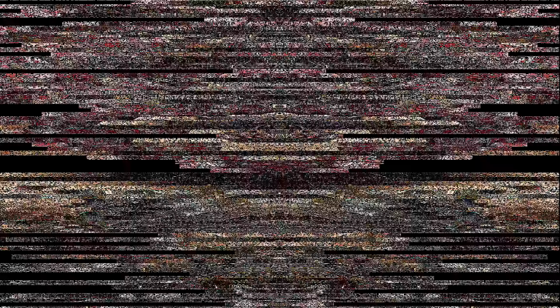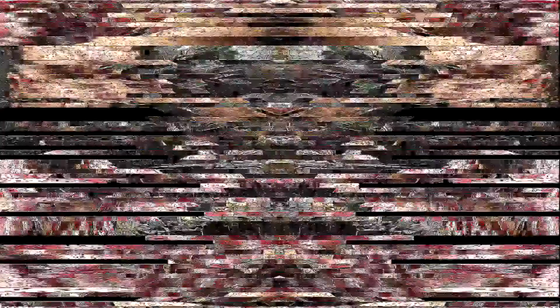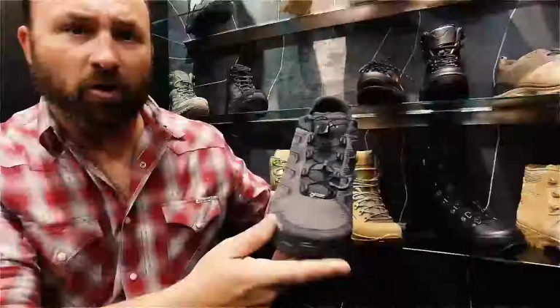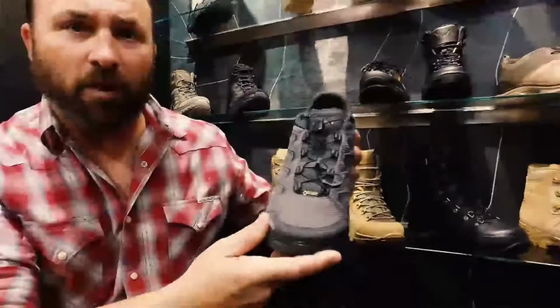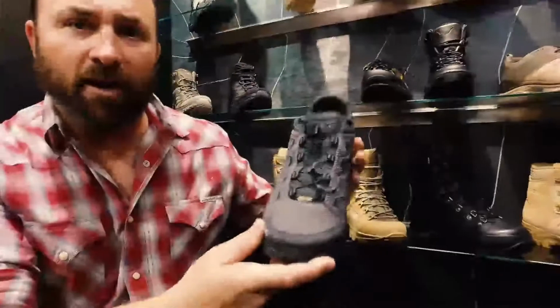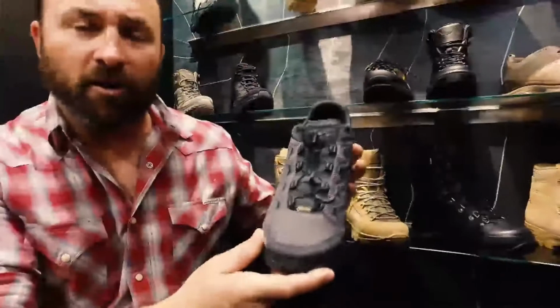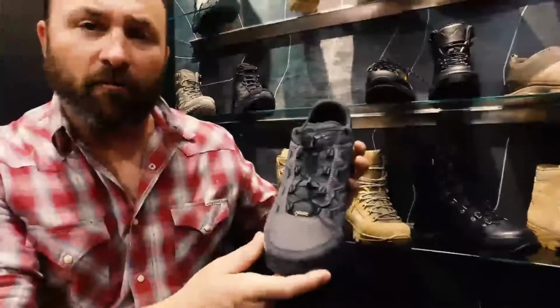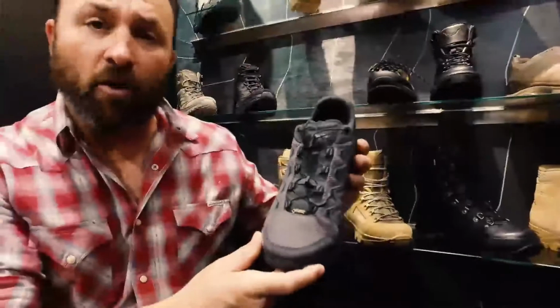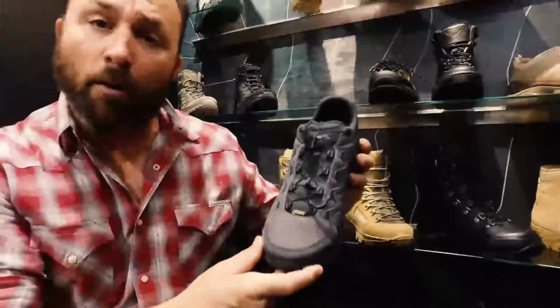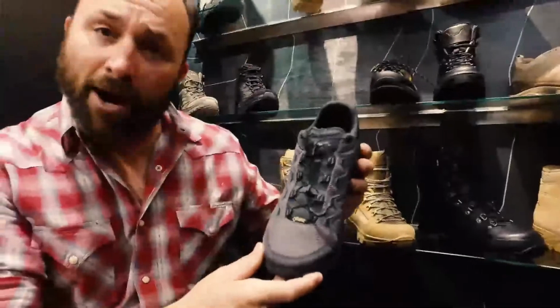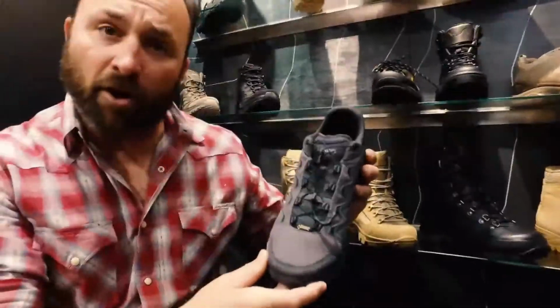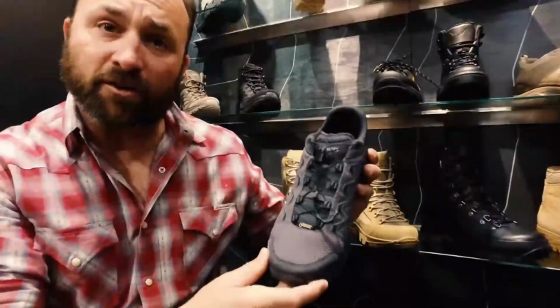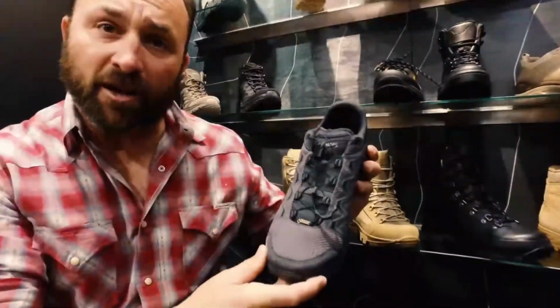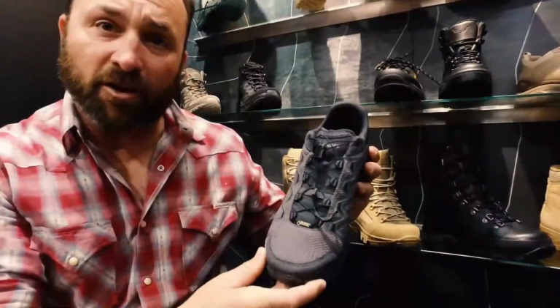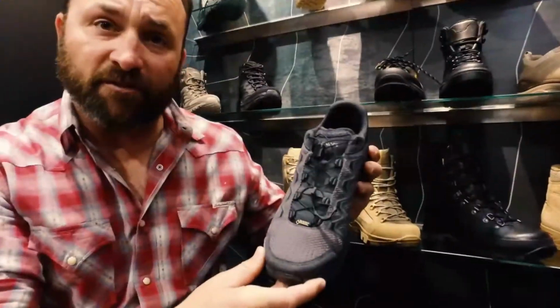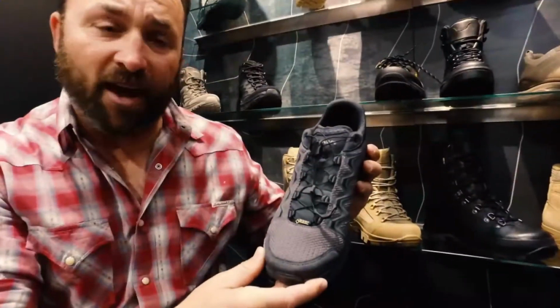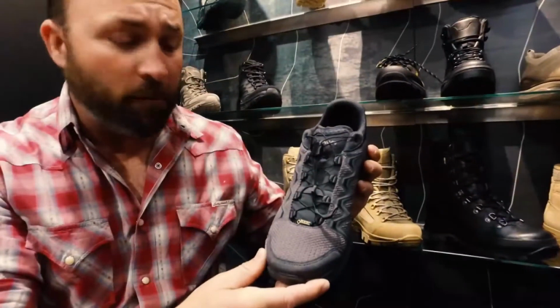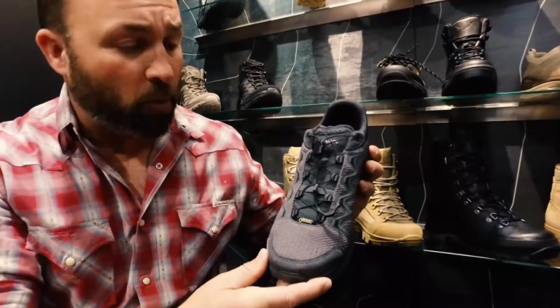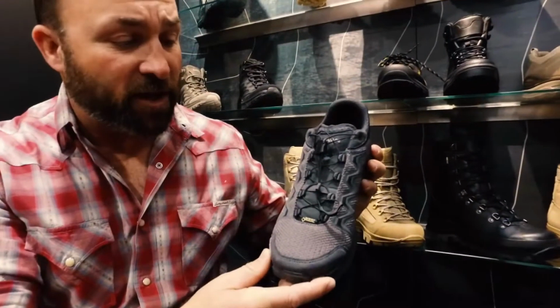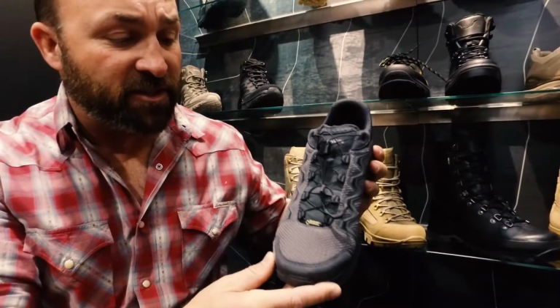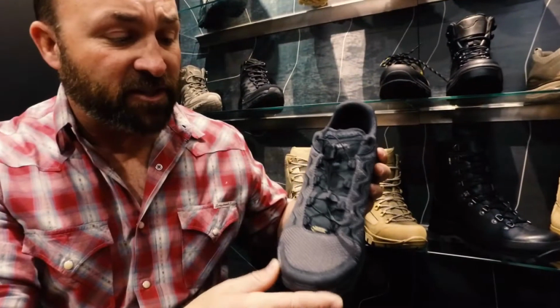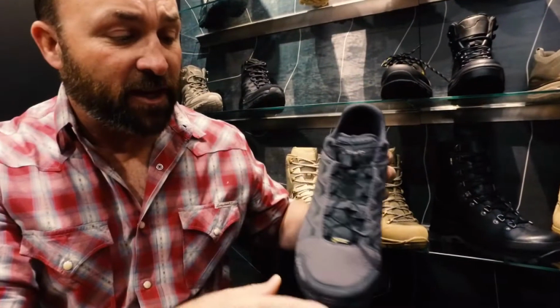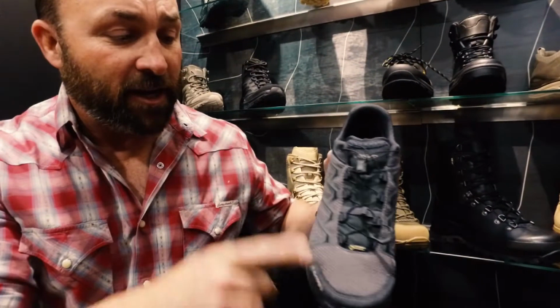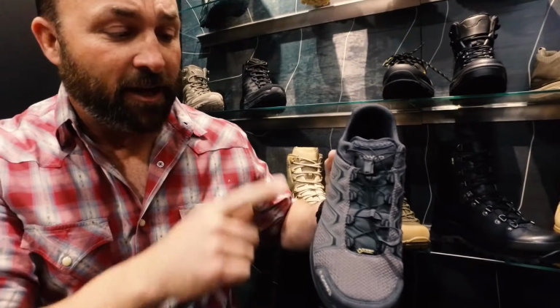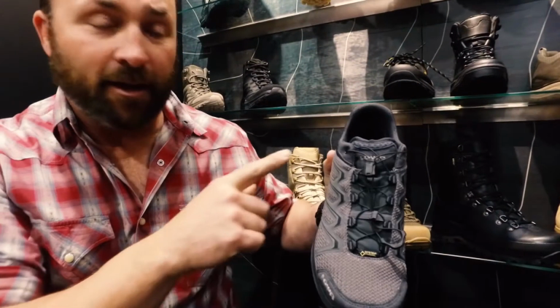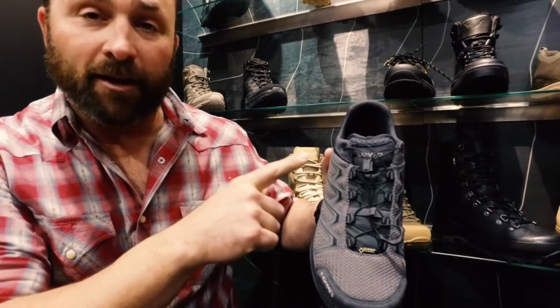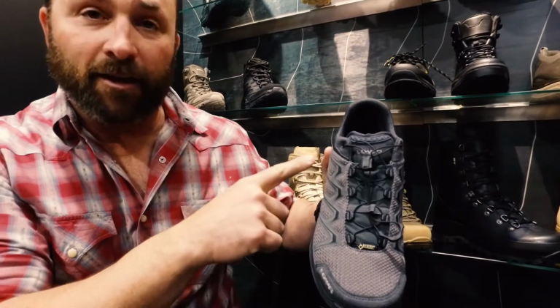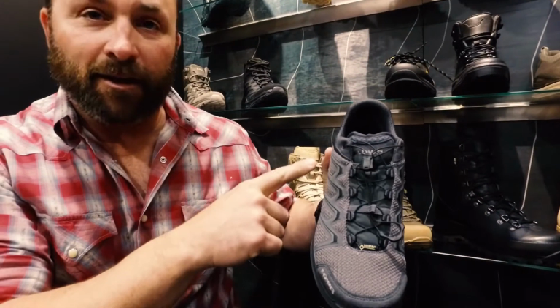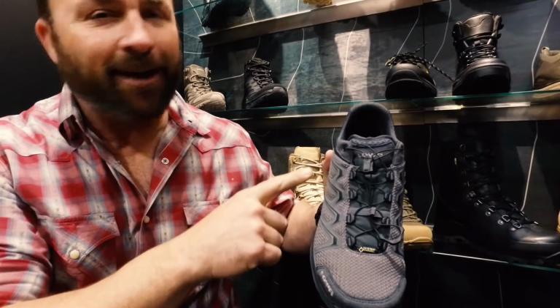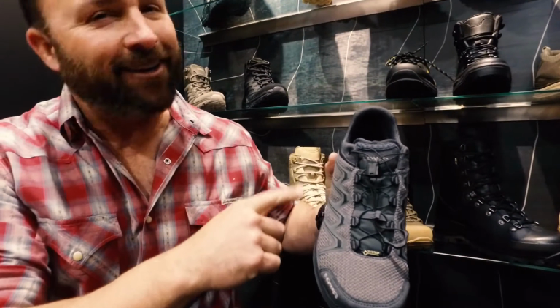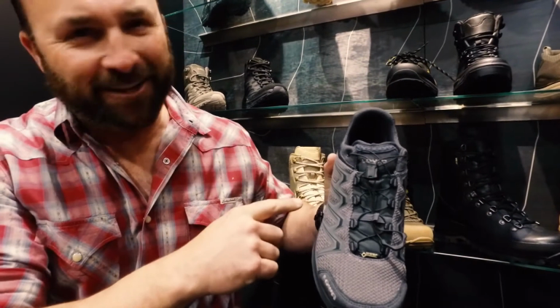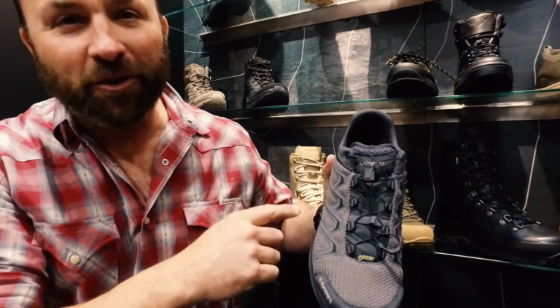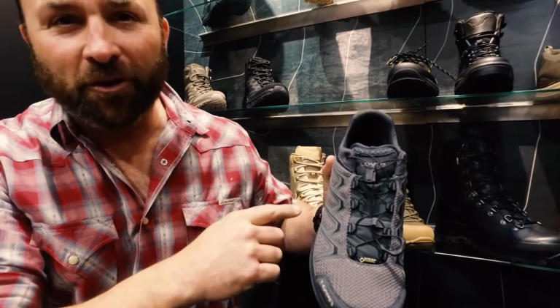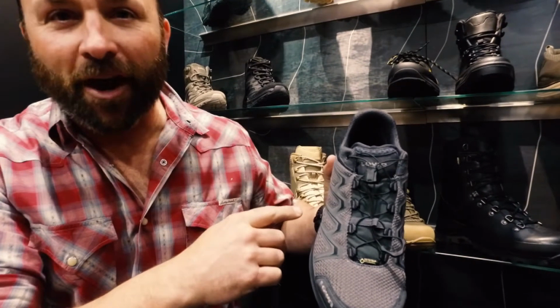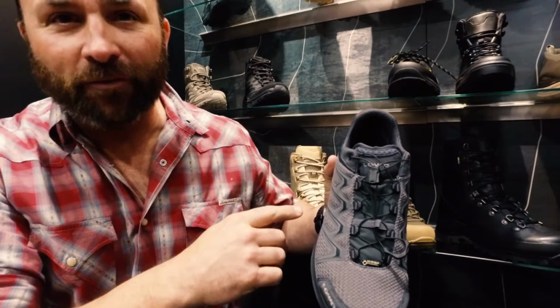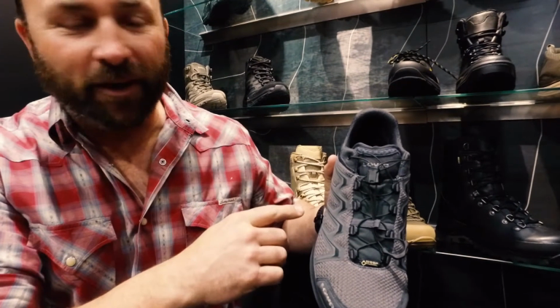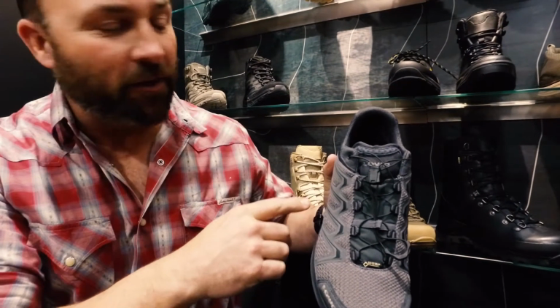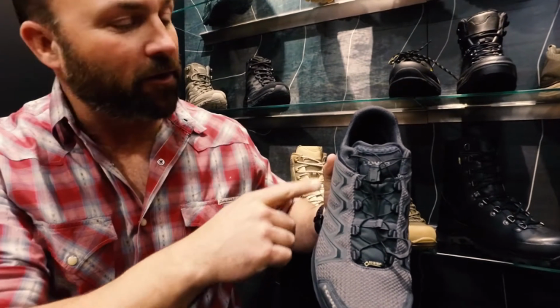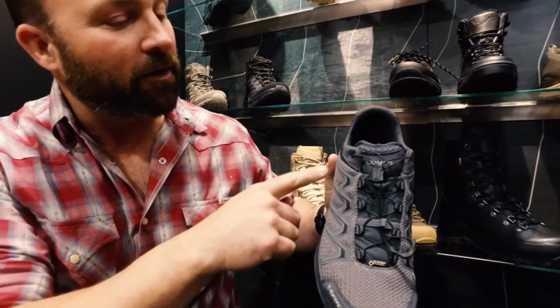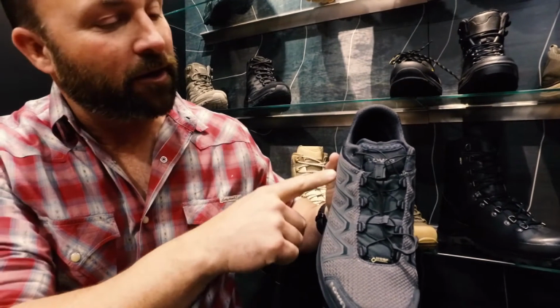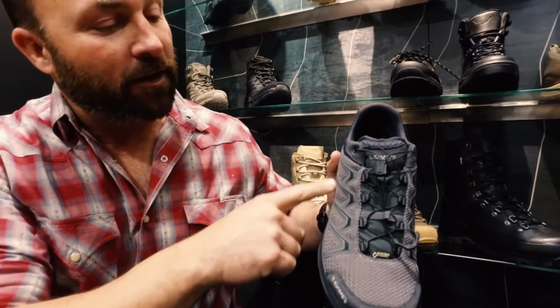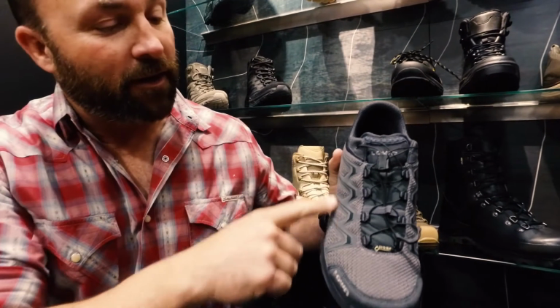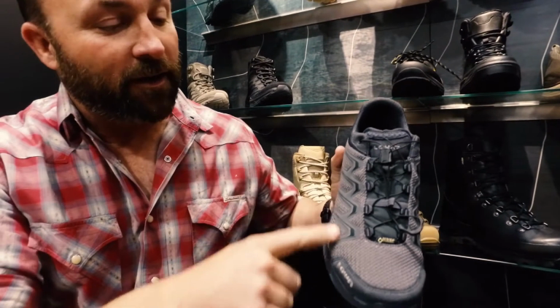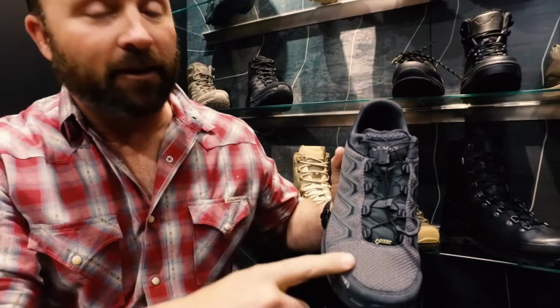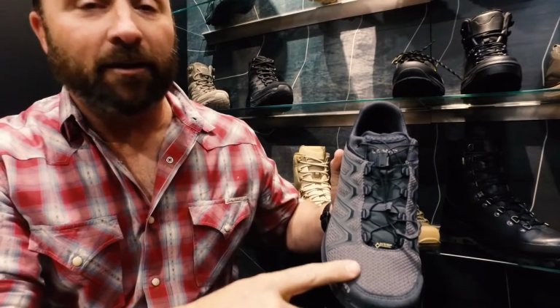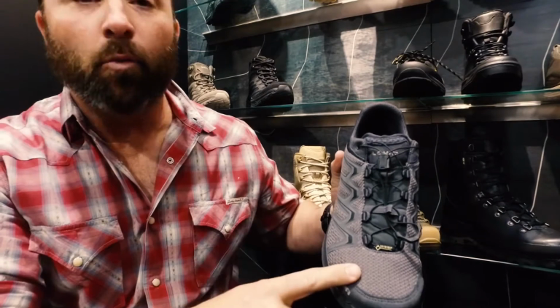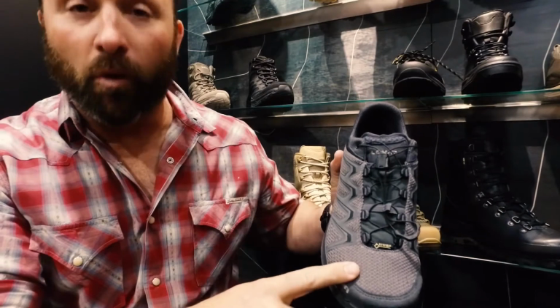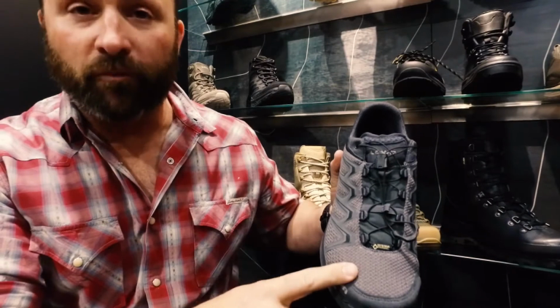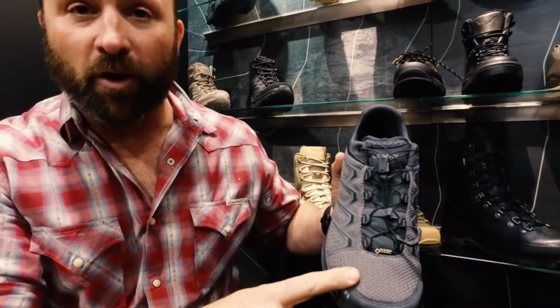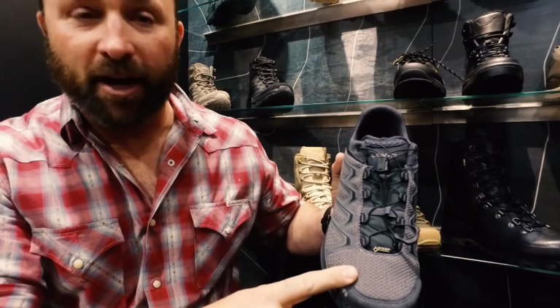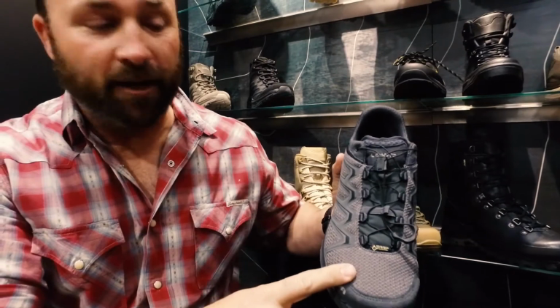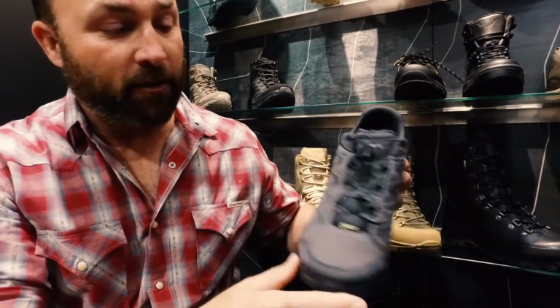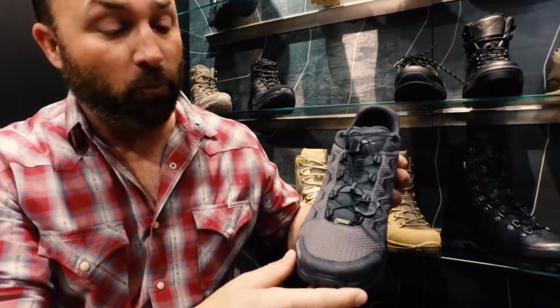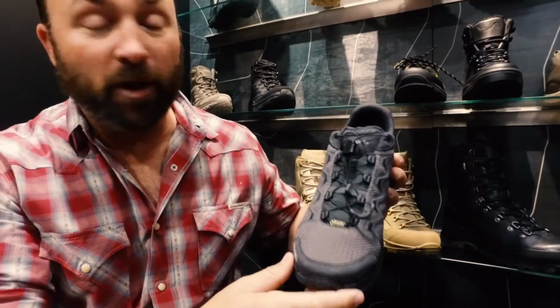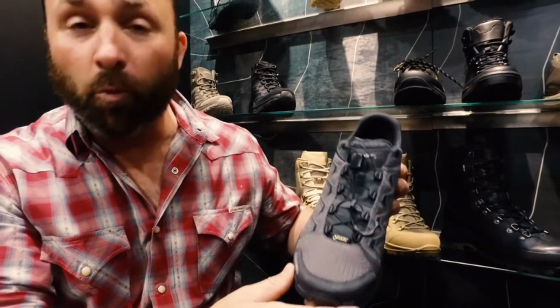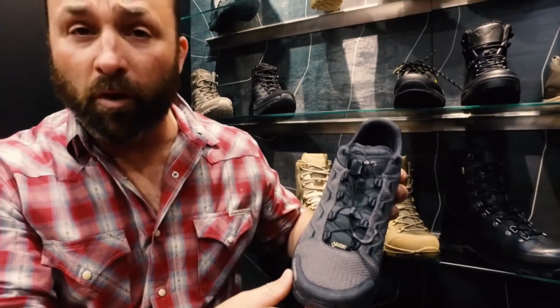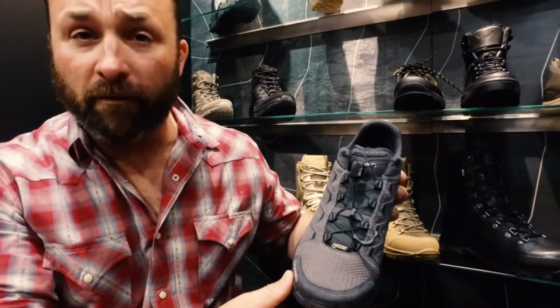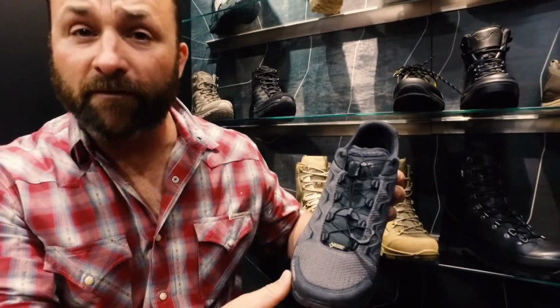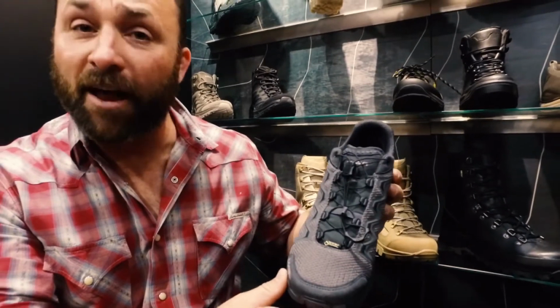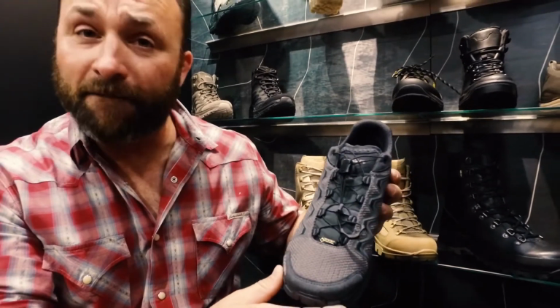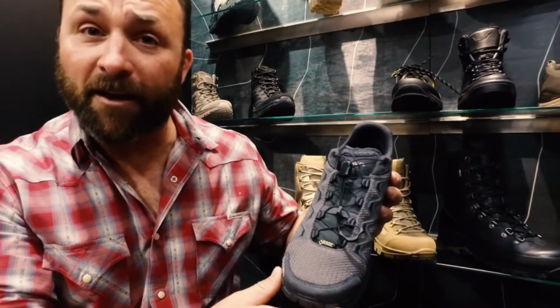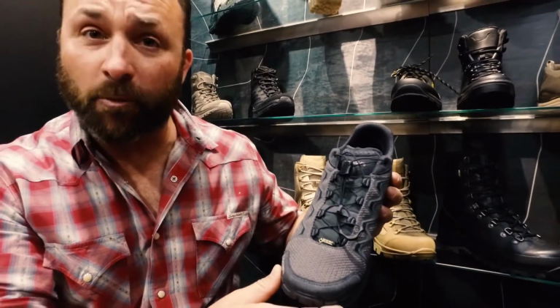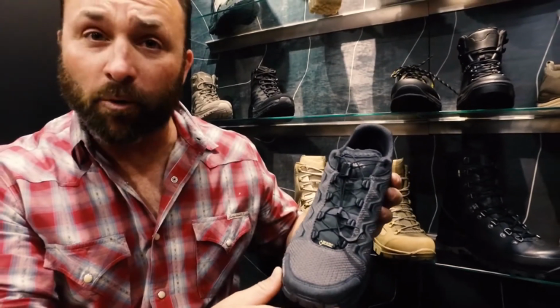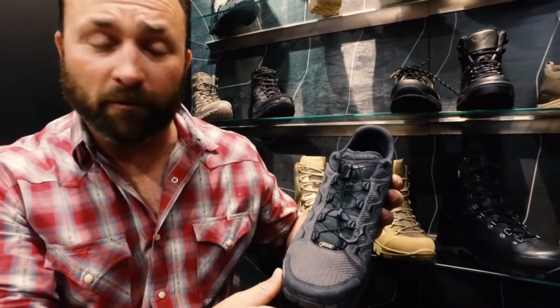Look right here for all my Arc'teryx fanboys — I know you're out there. Wolf gray. Real wolf, not fake wolf.